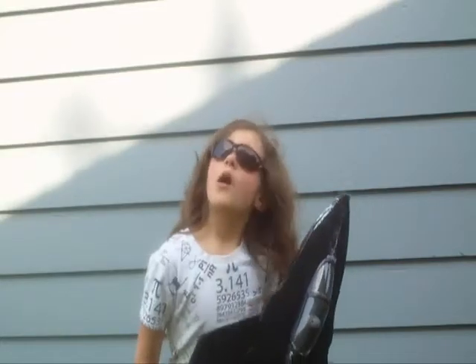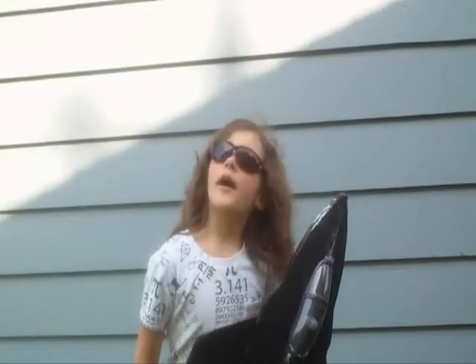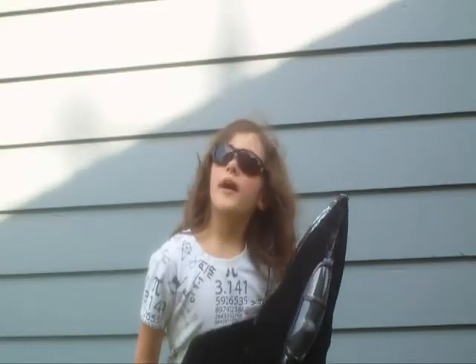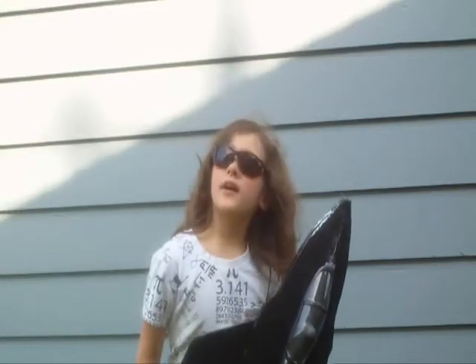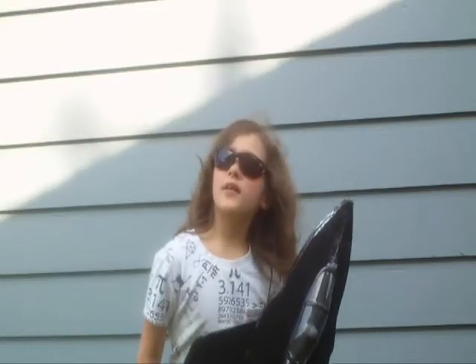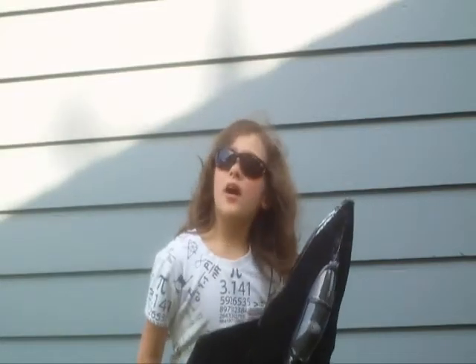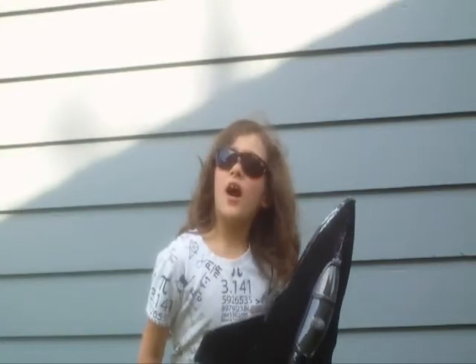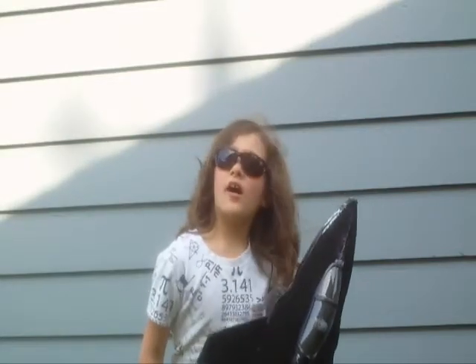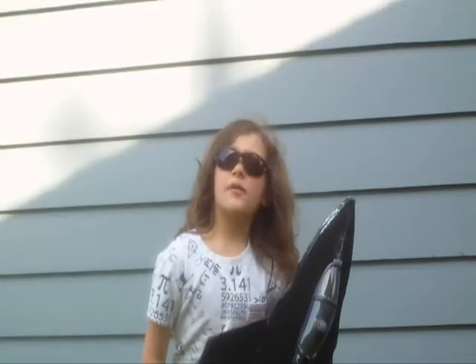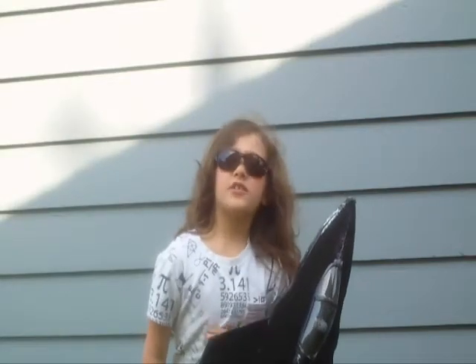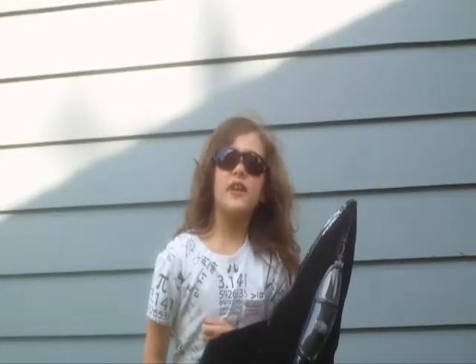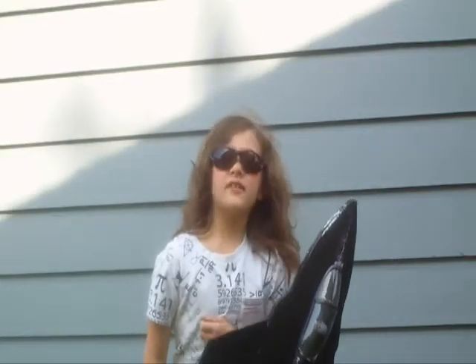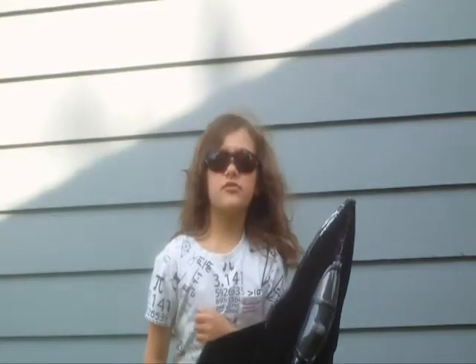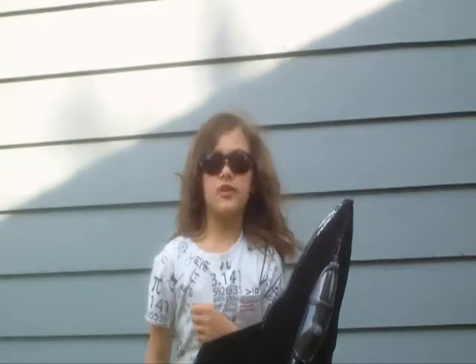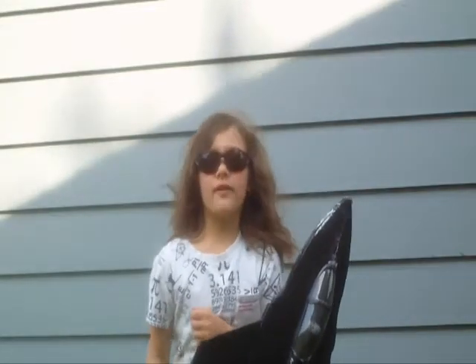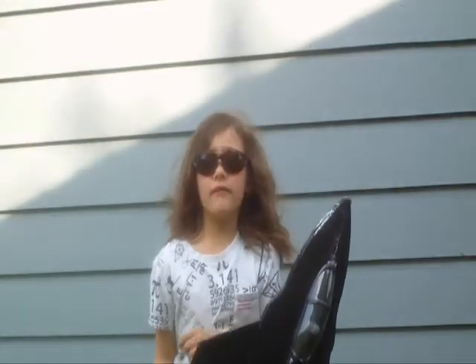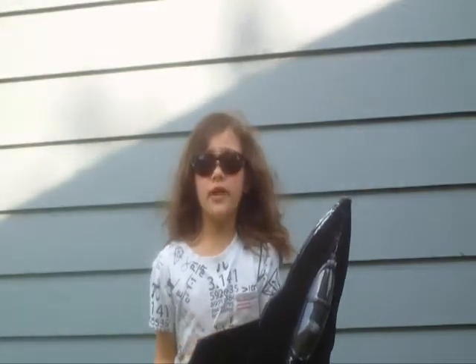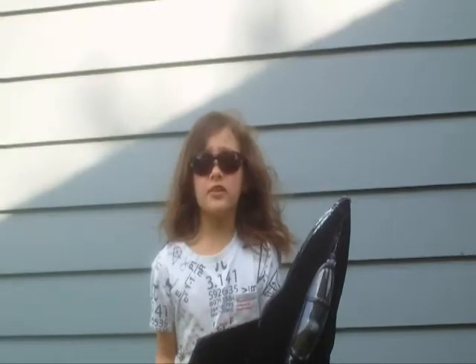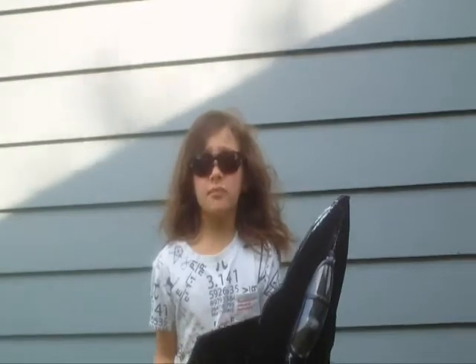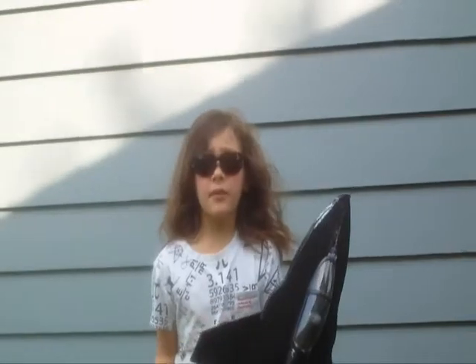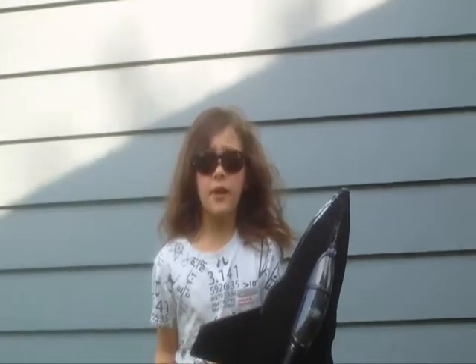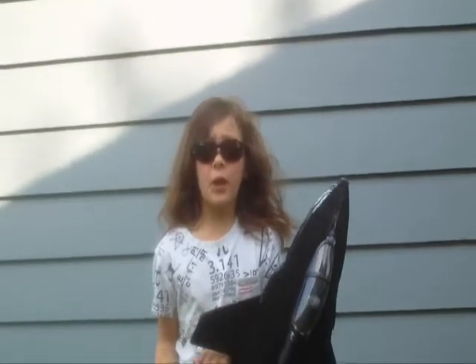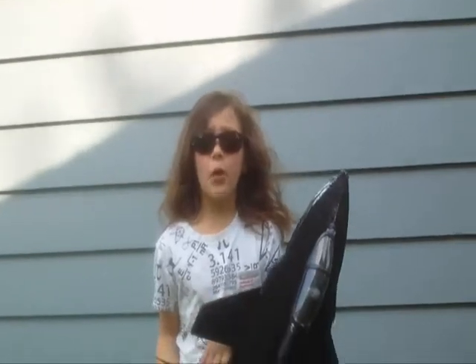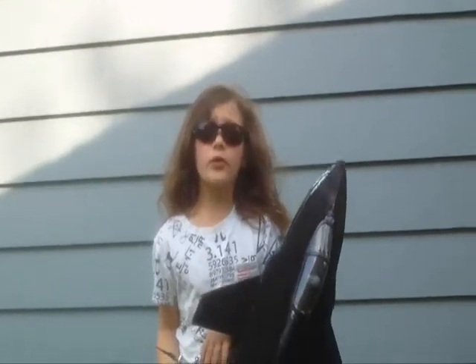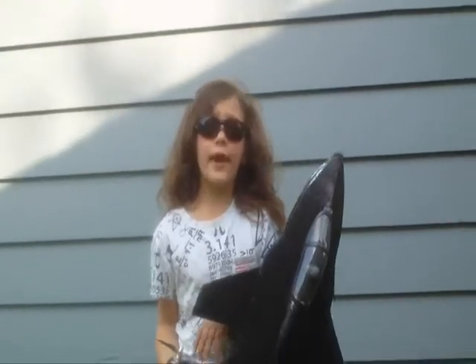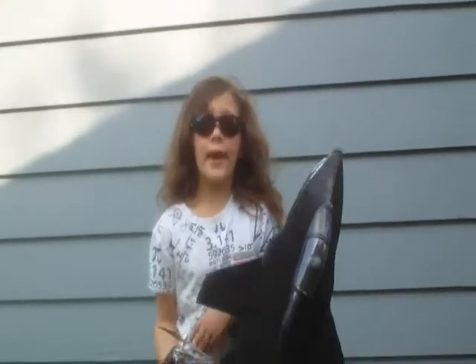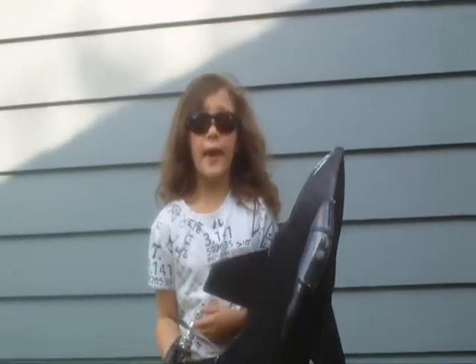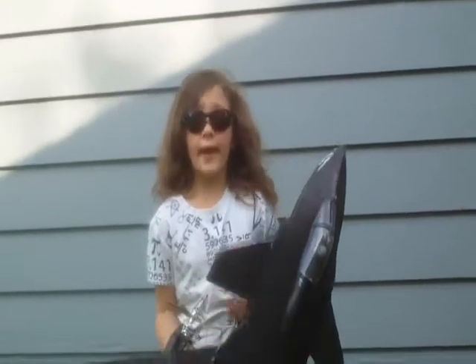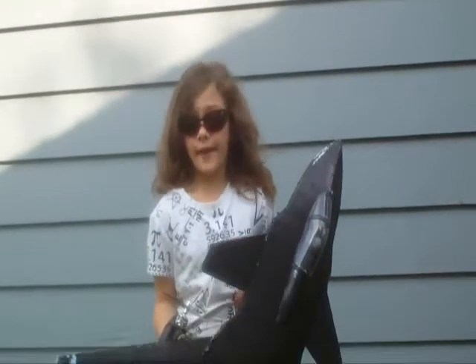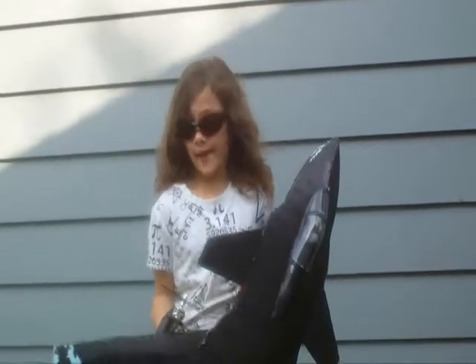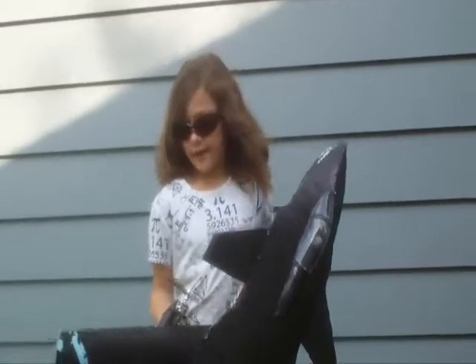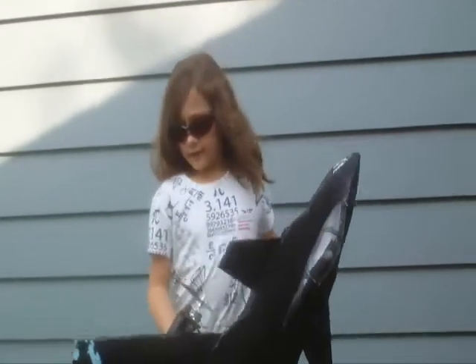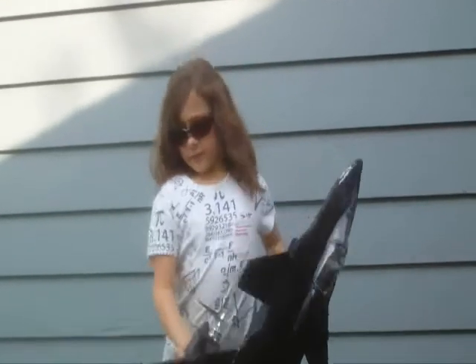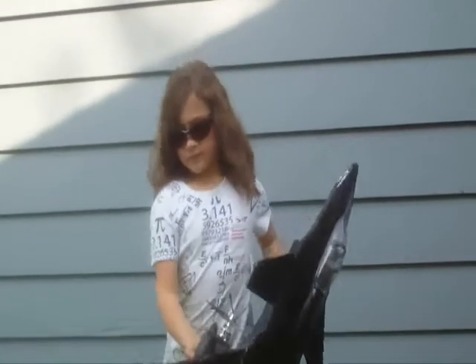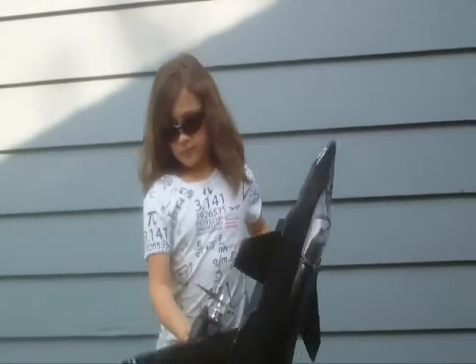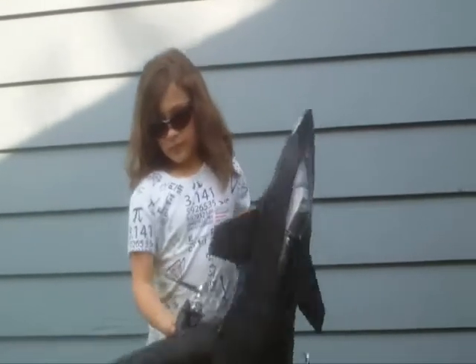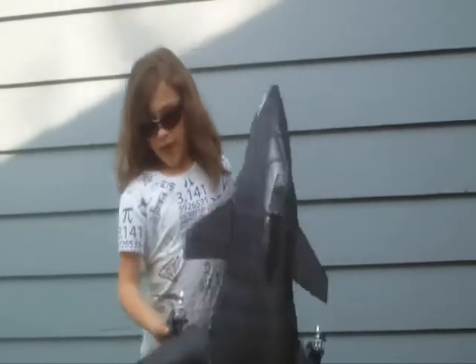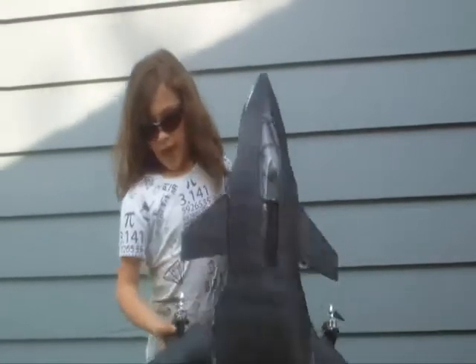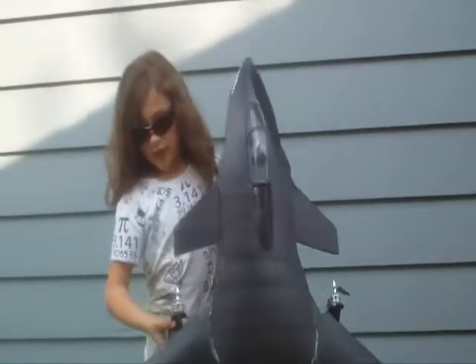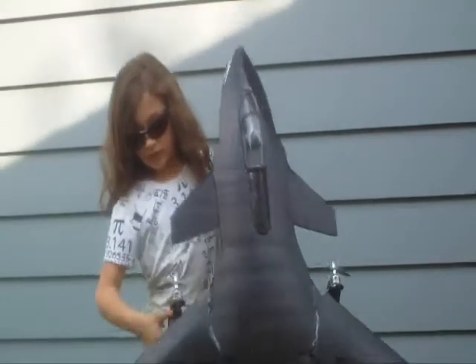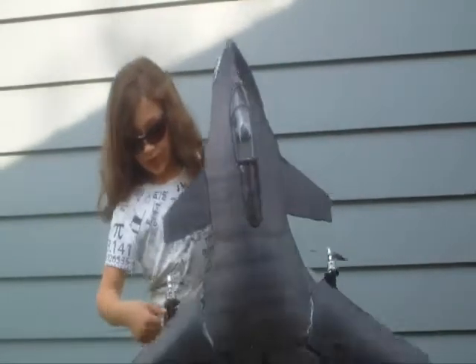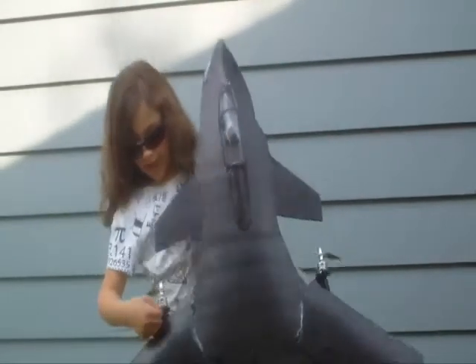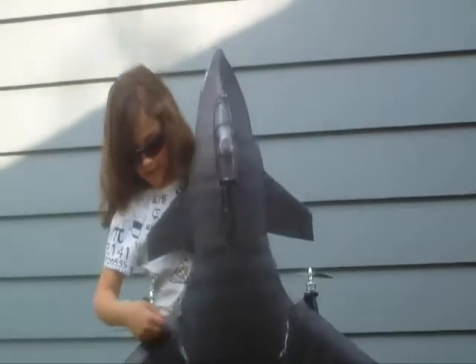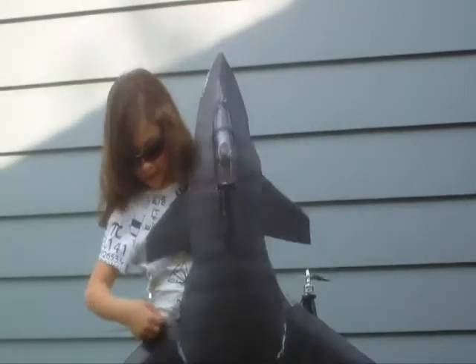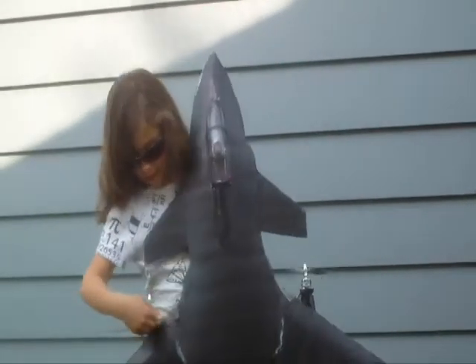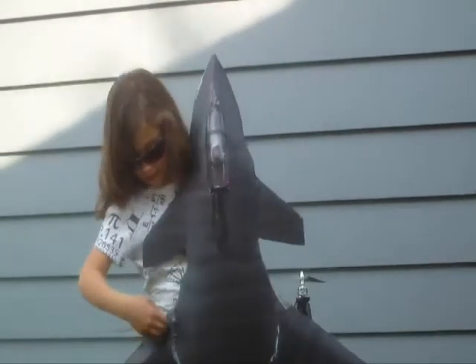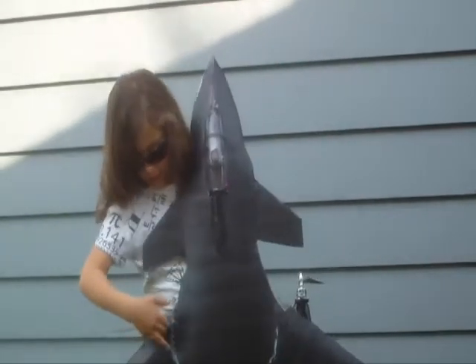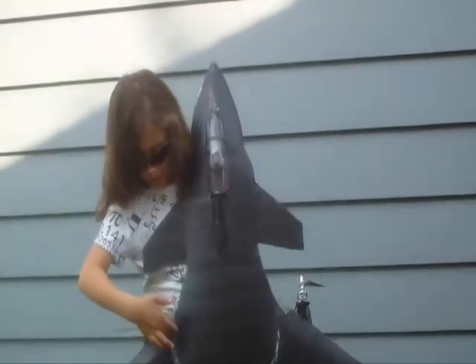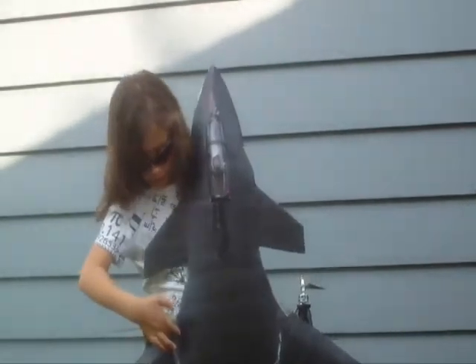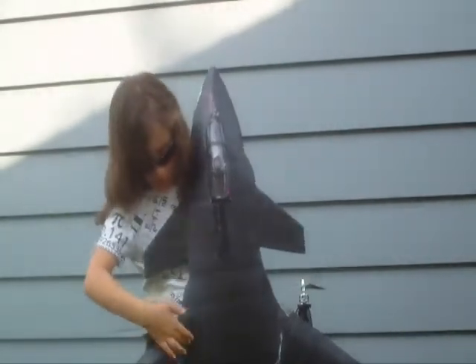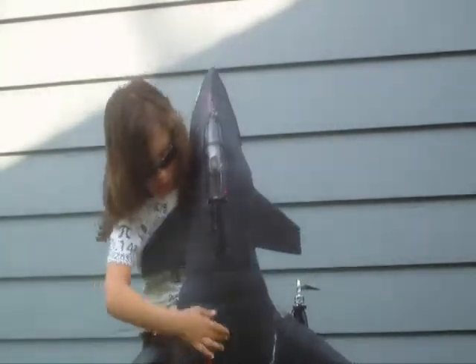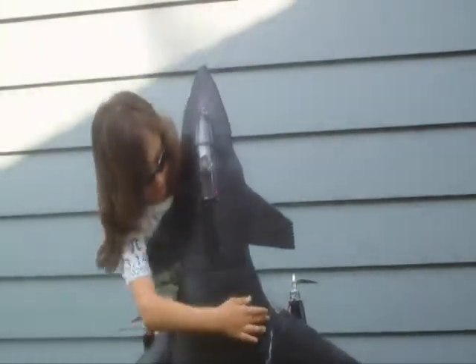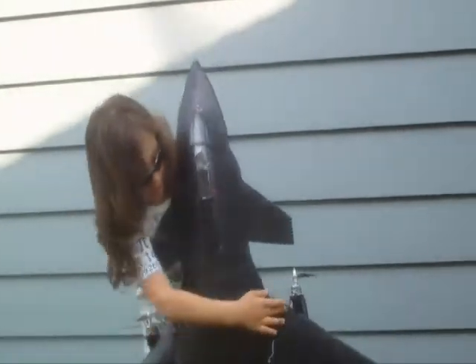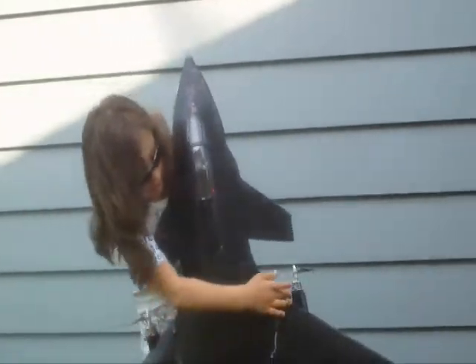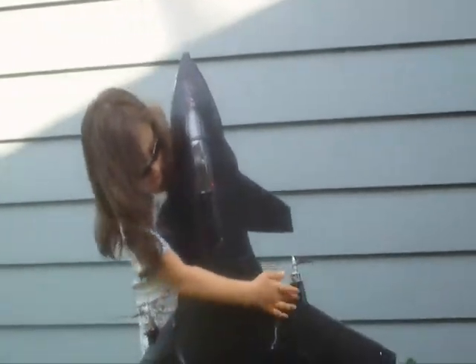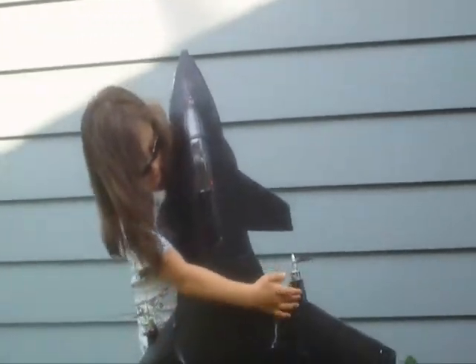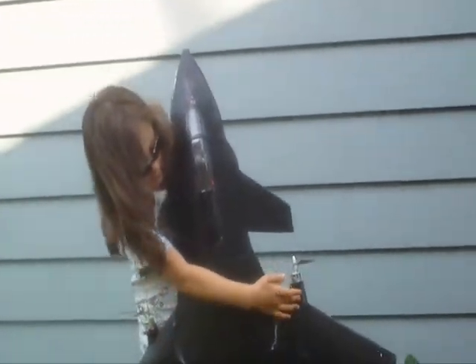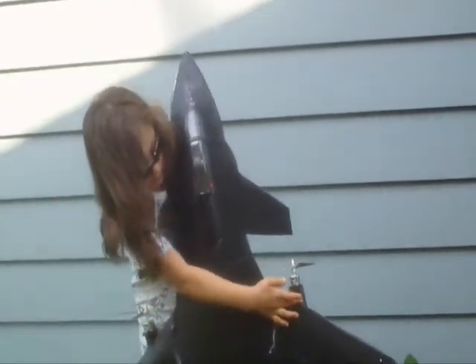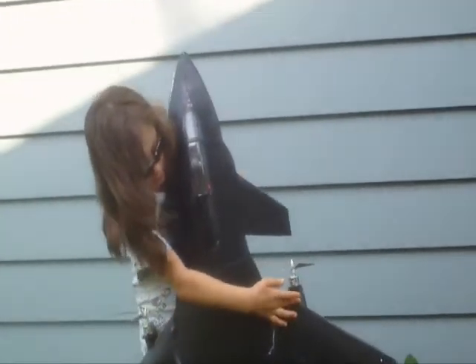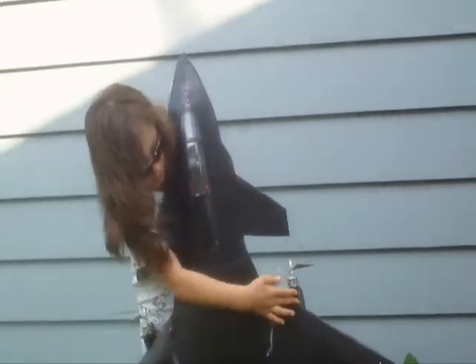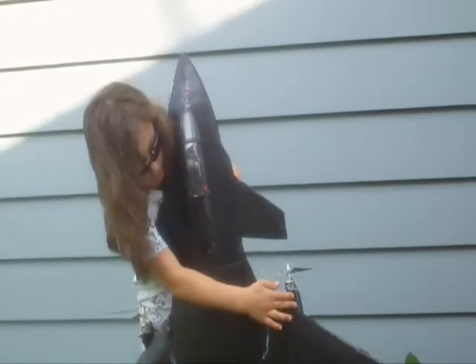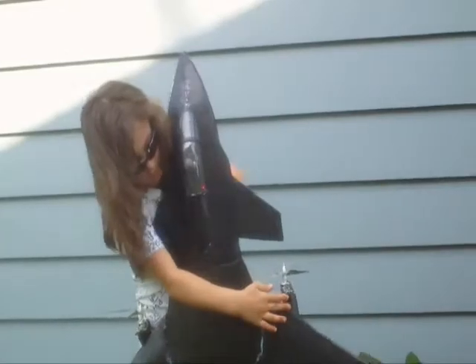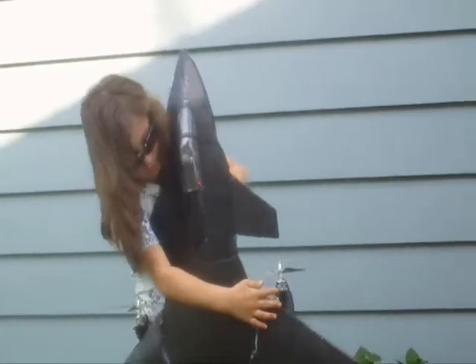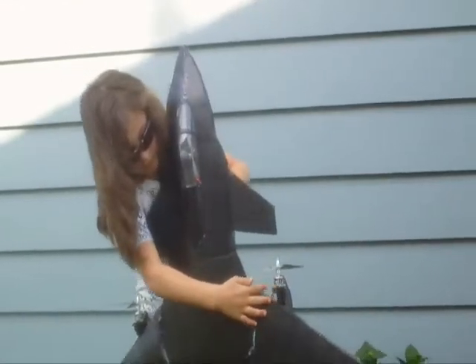Our center of gravity is pretty good — it's right by the motor mount, right across here.